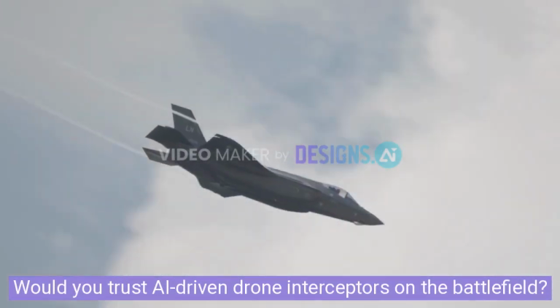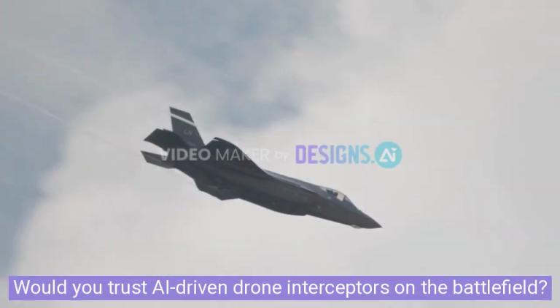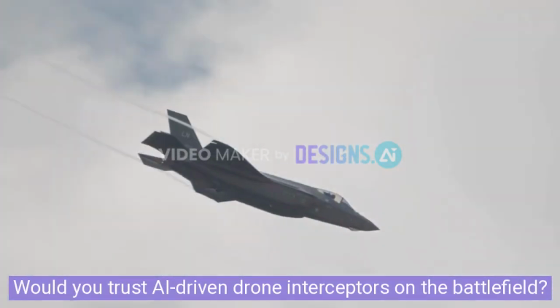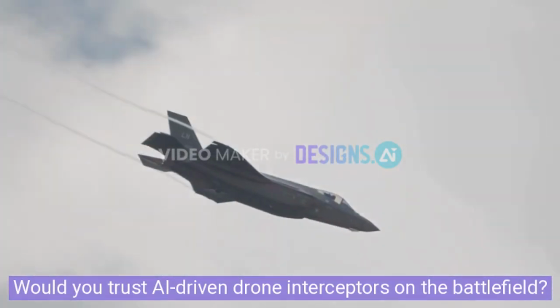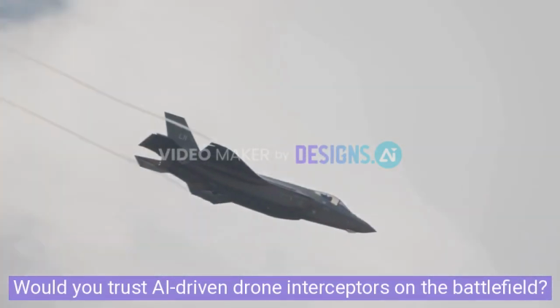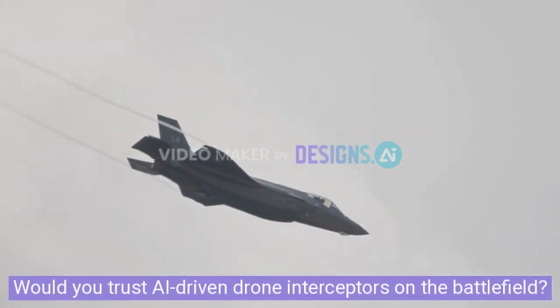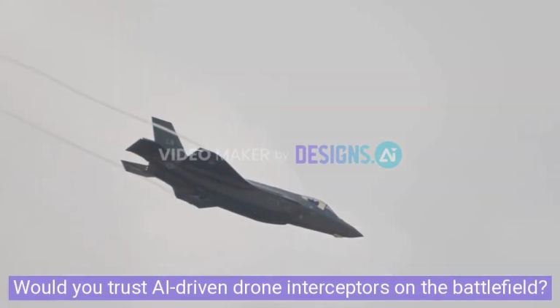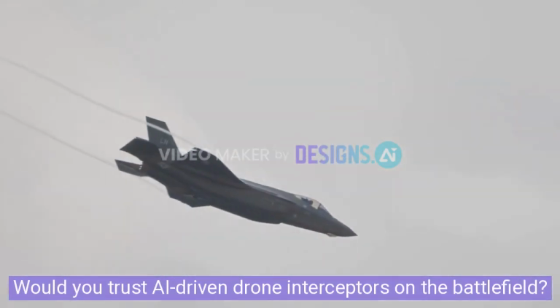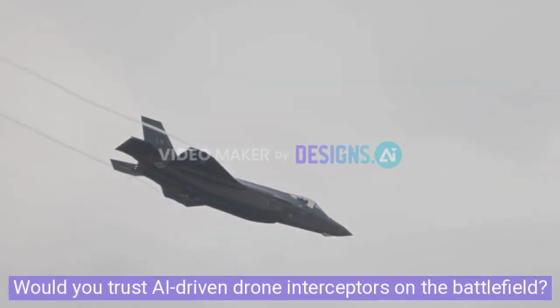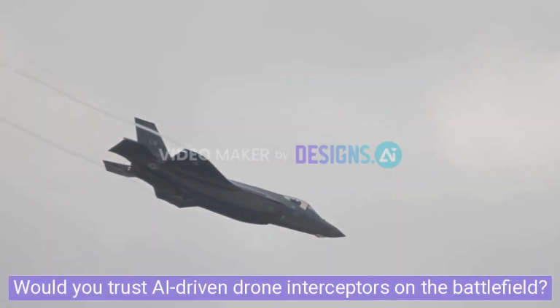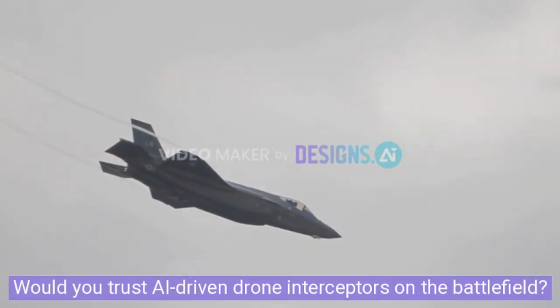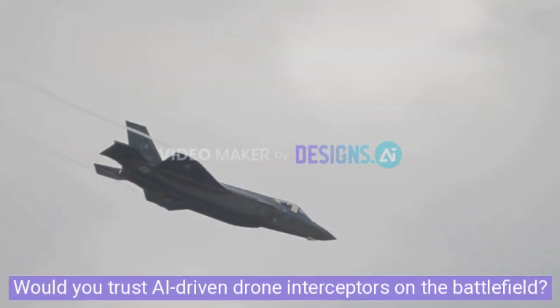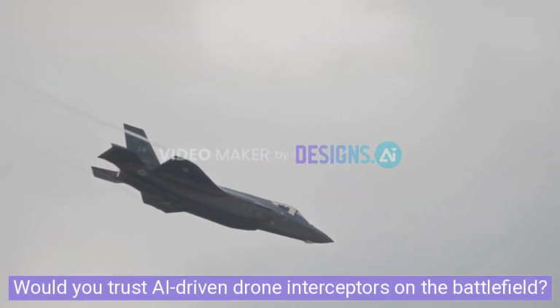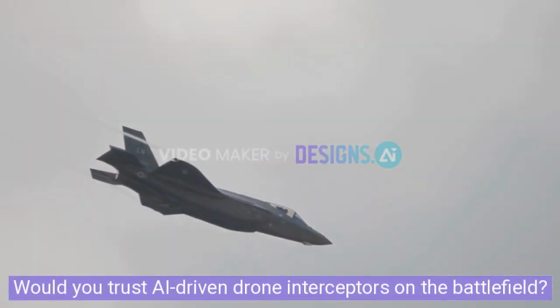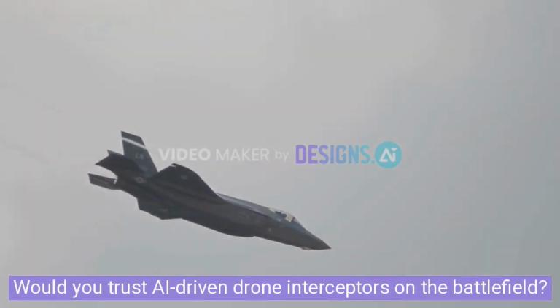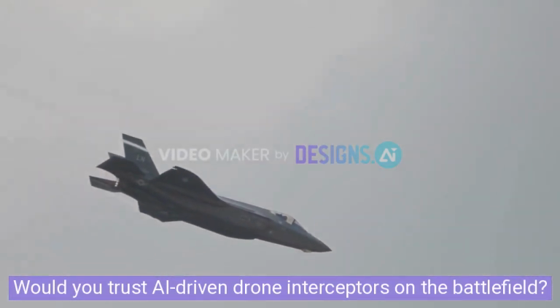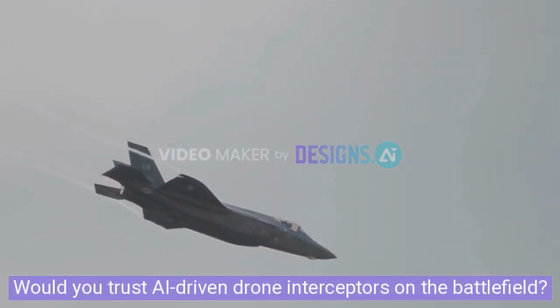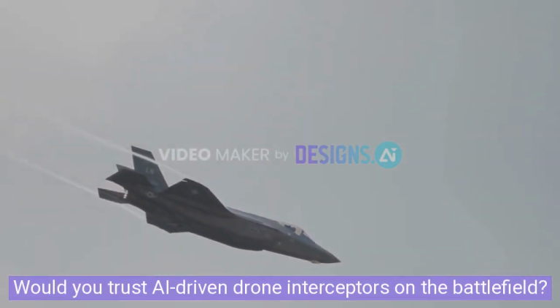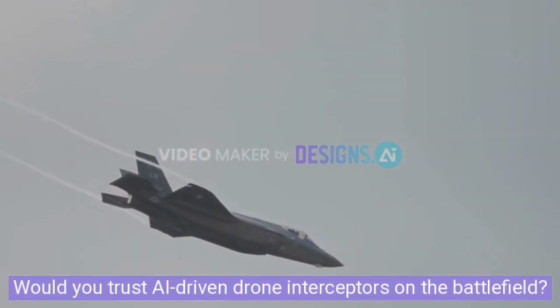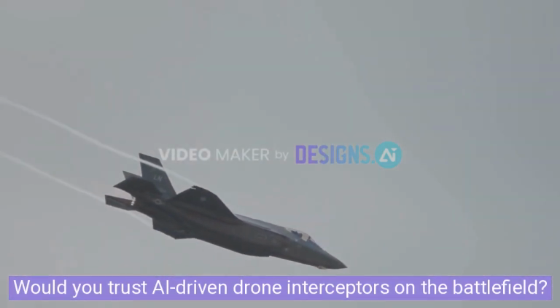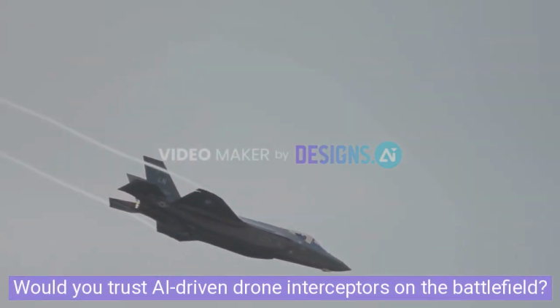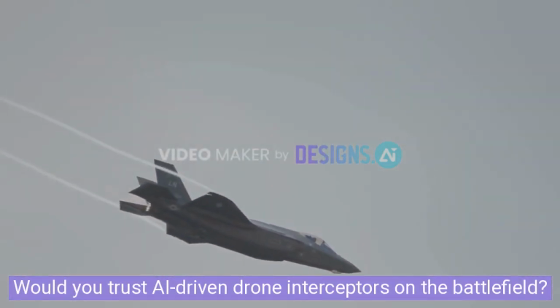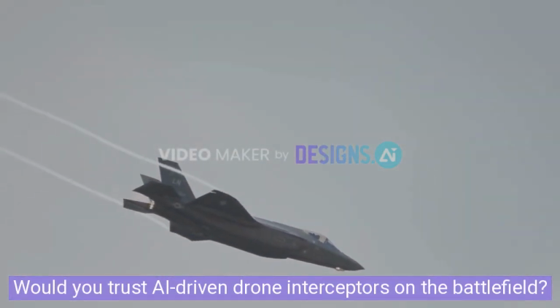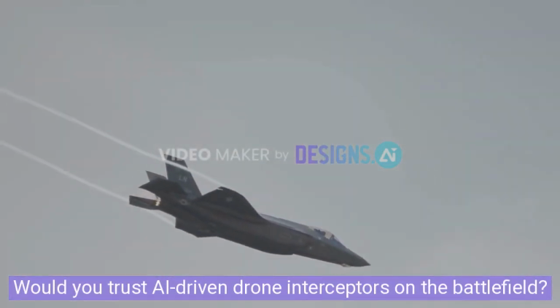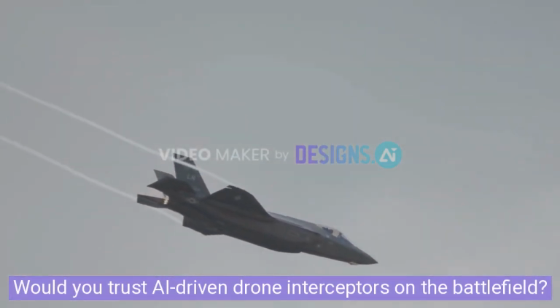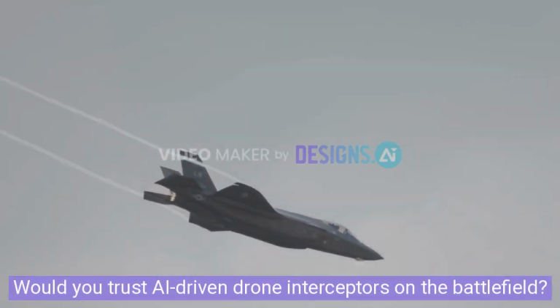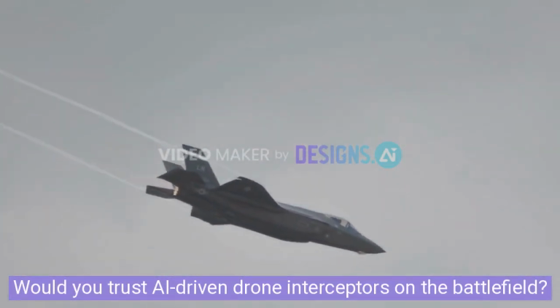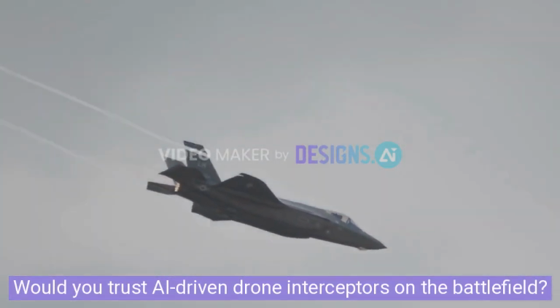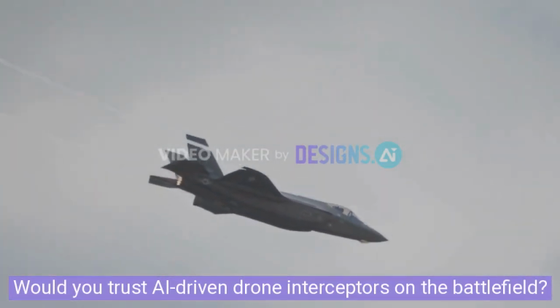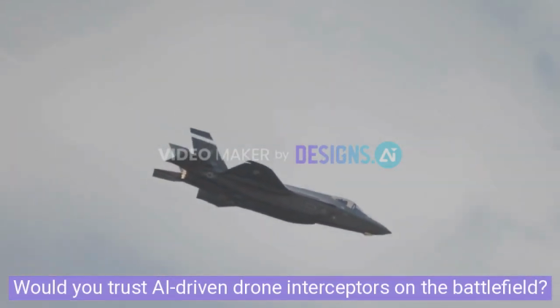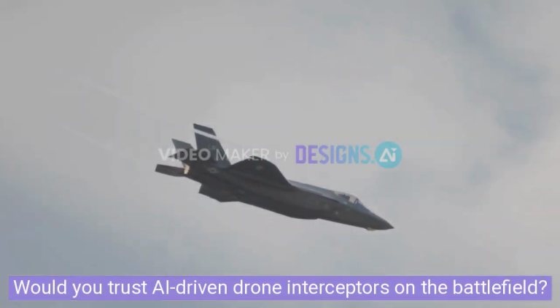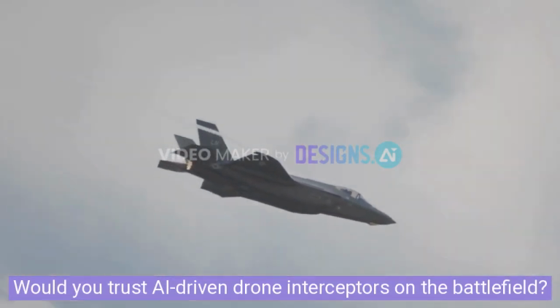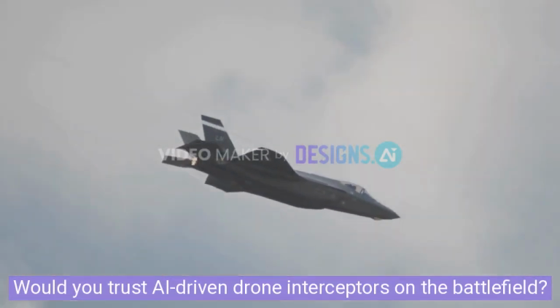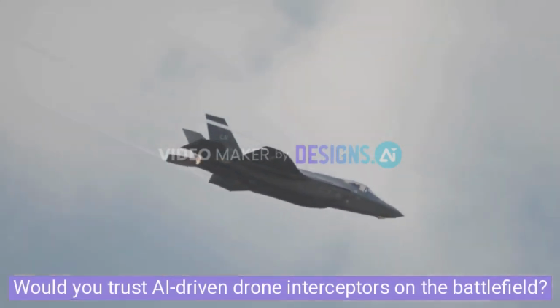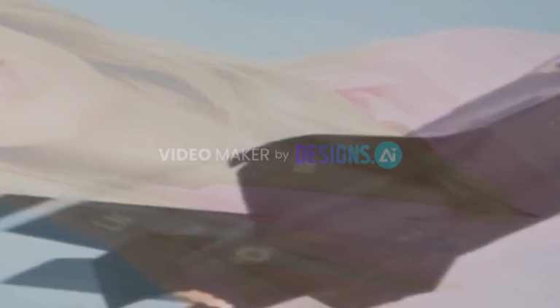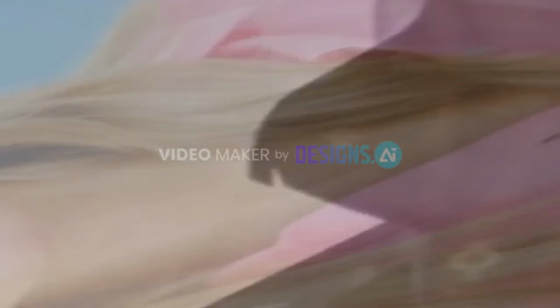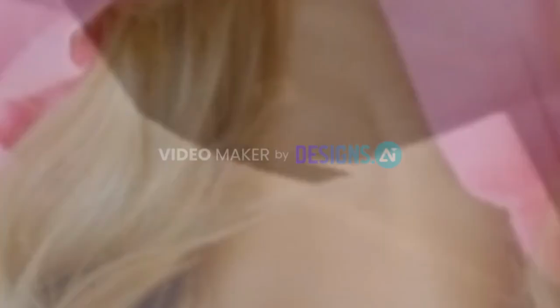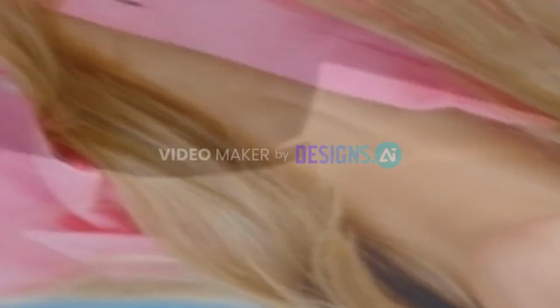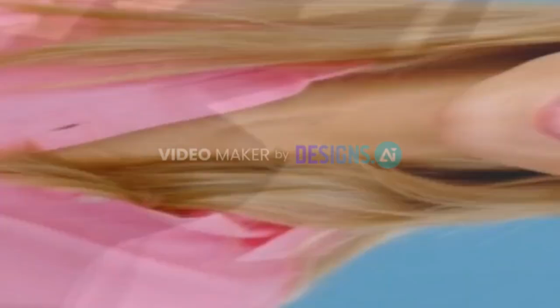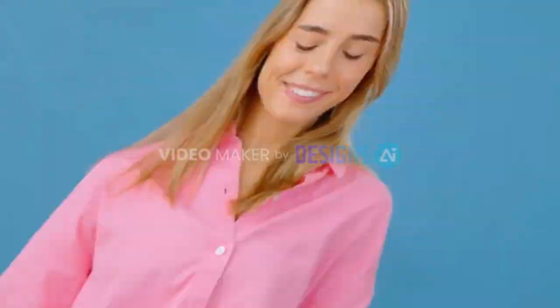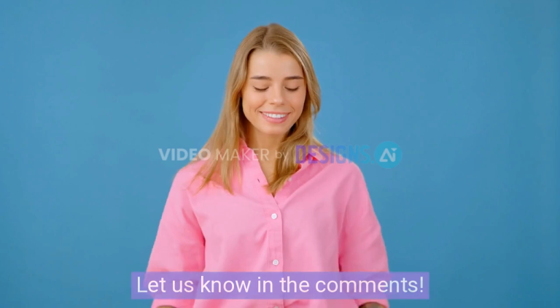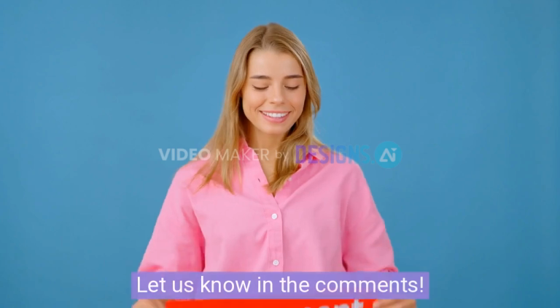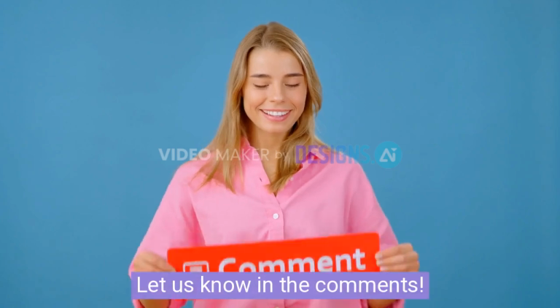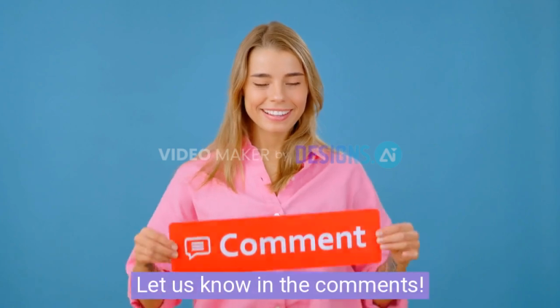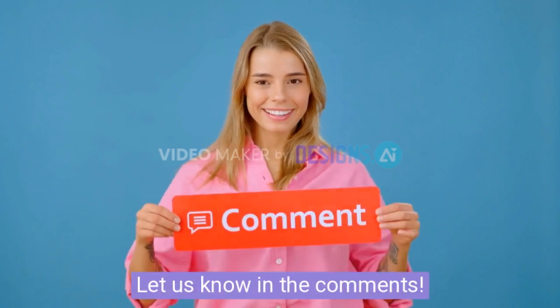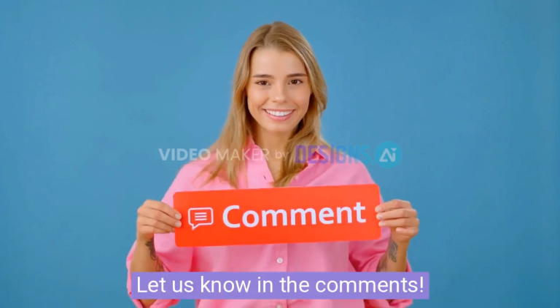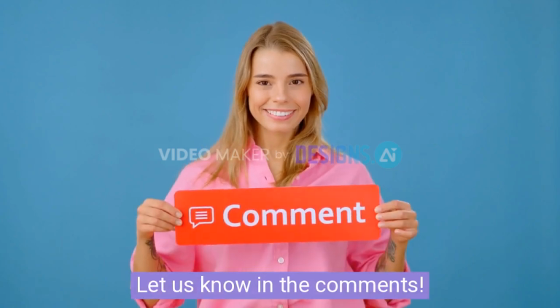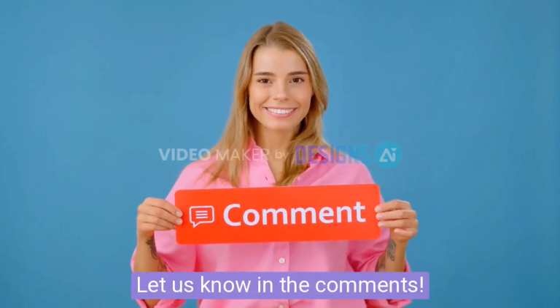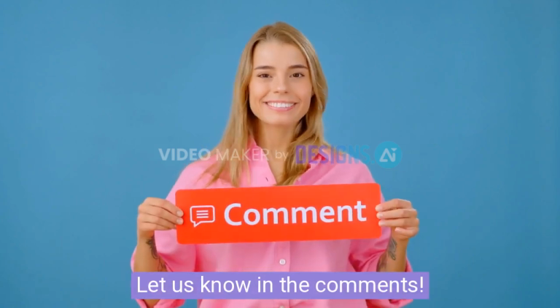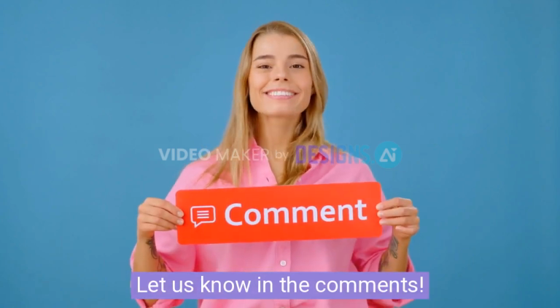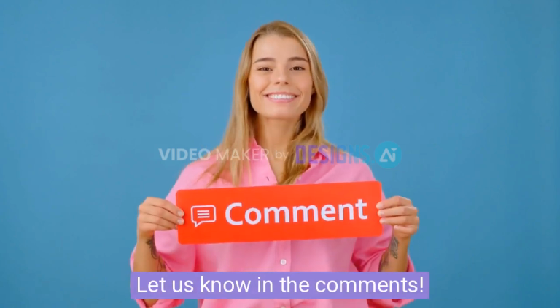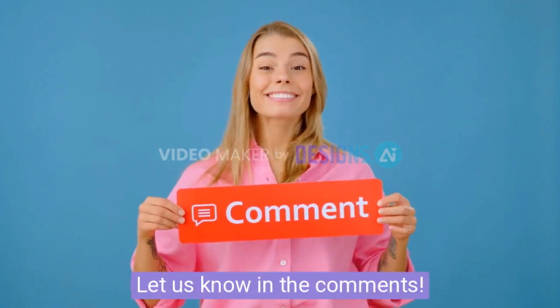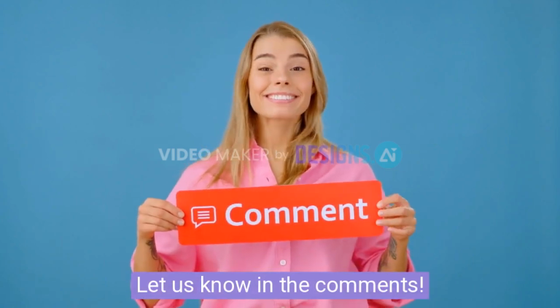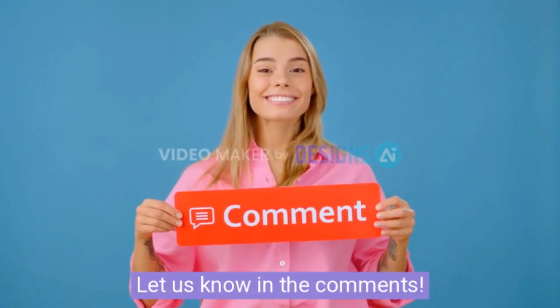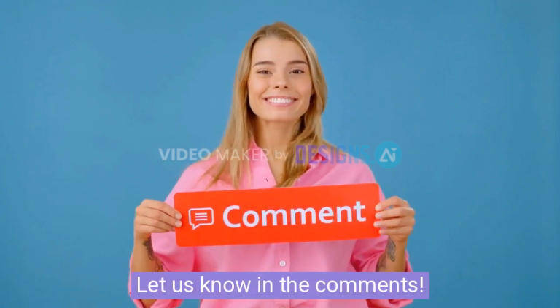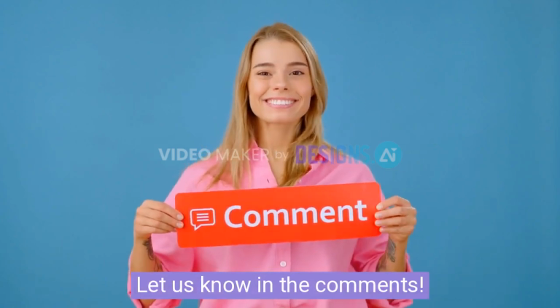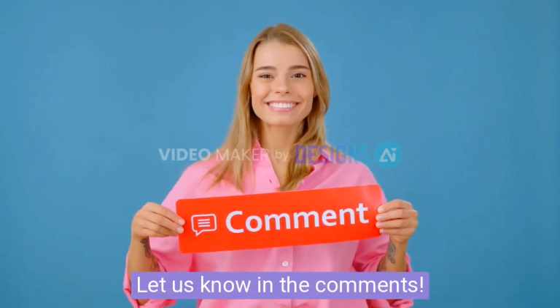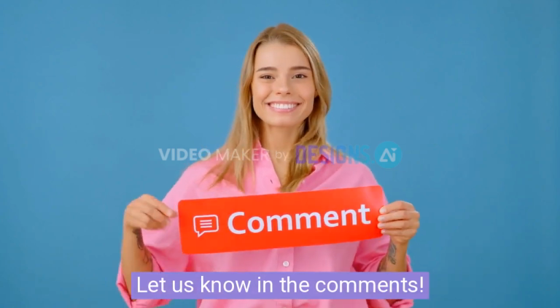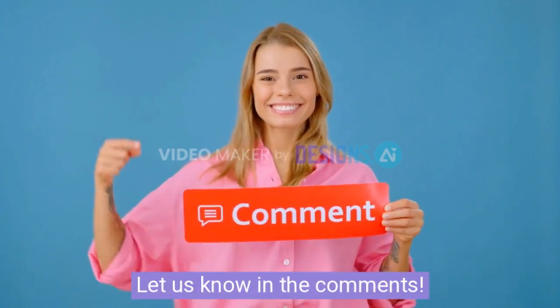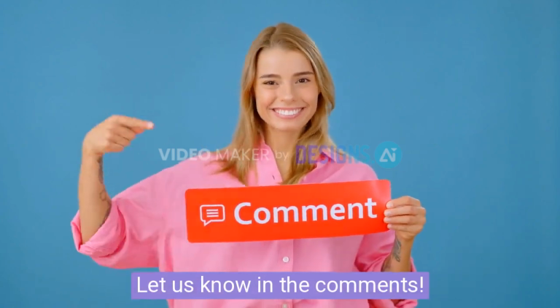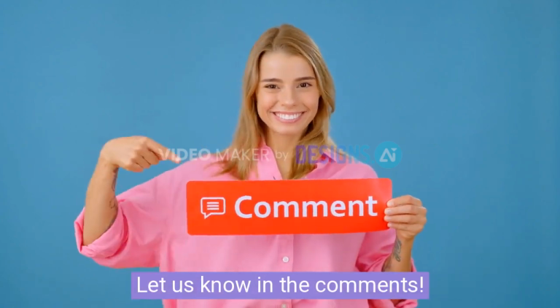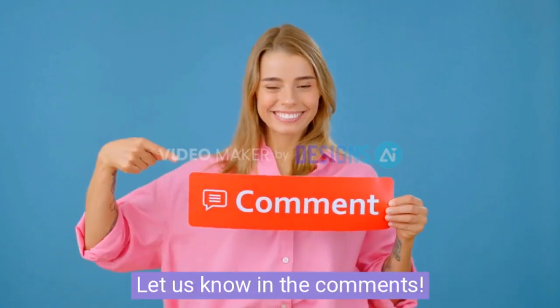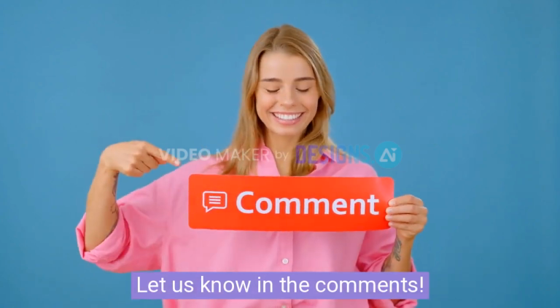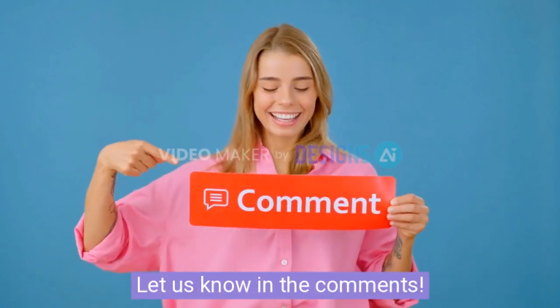How do you trust AI-driven drone interceptors on the battlefield? Let us know in the comments!